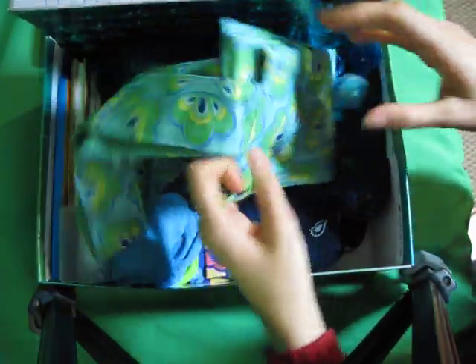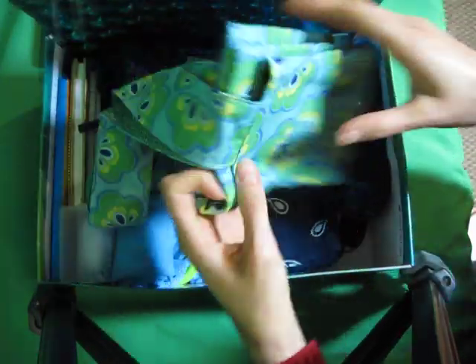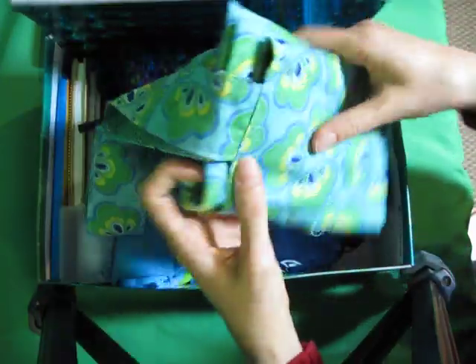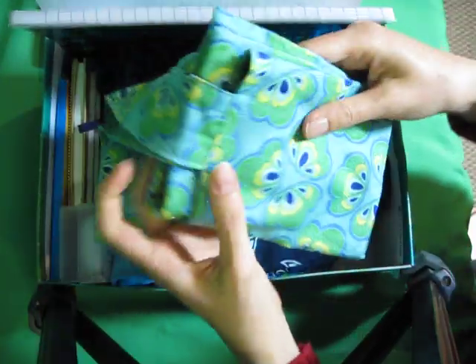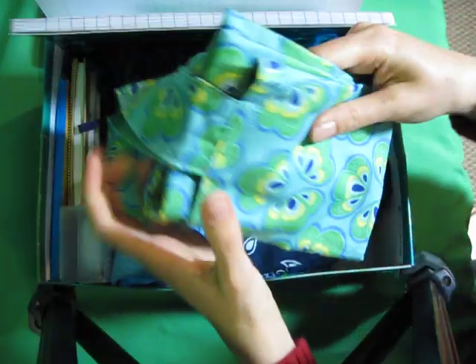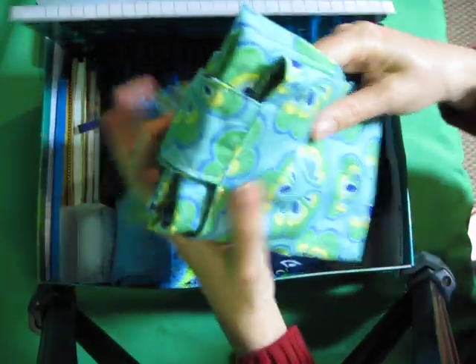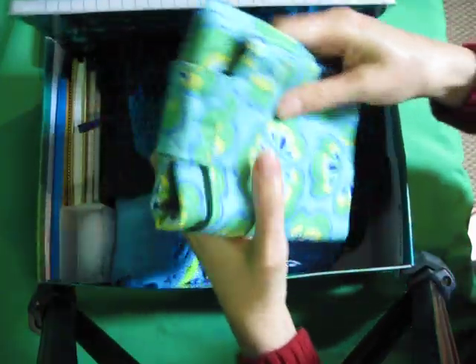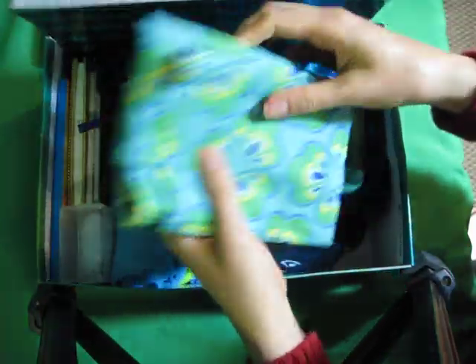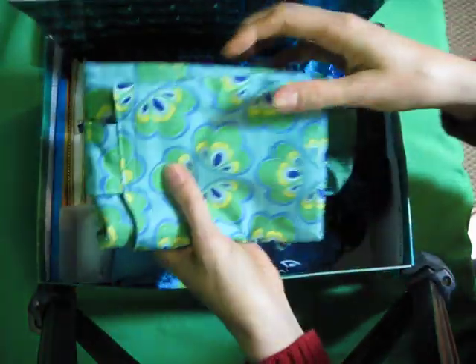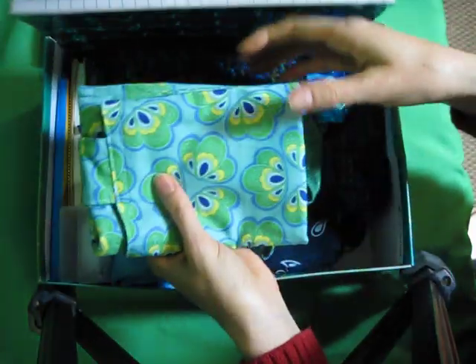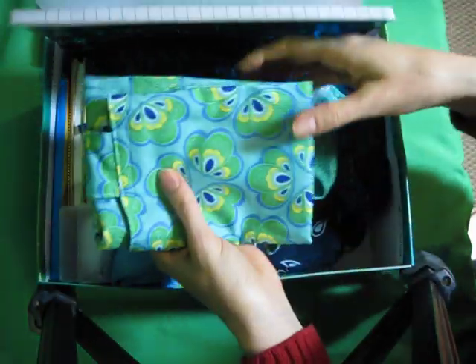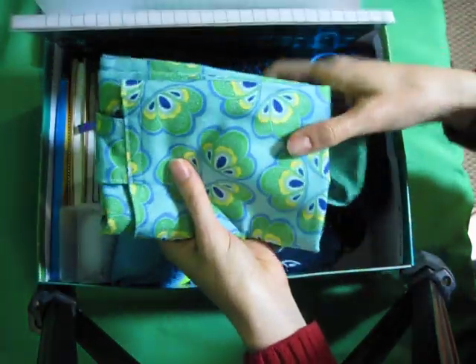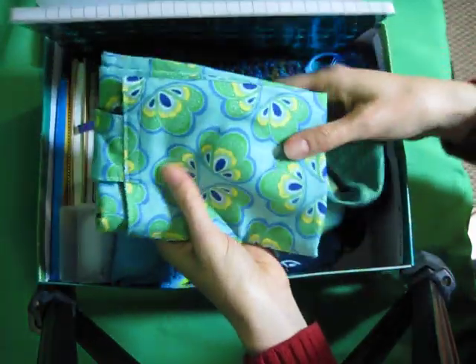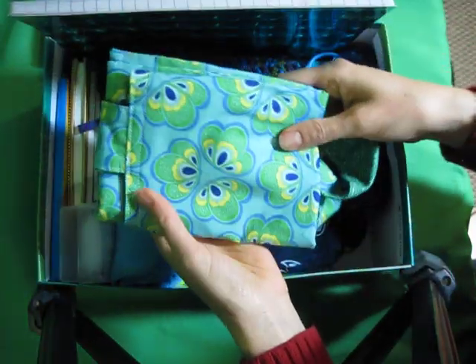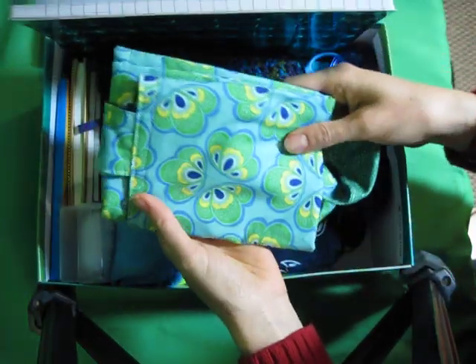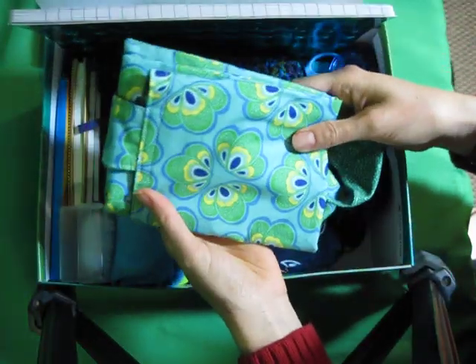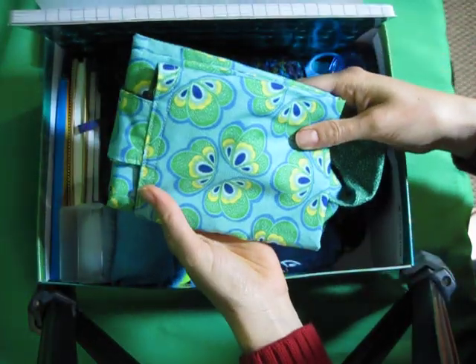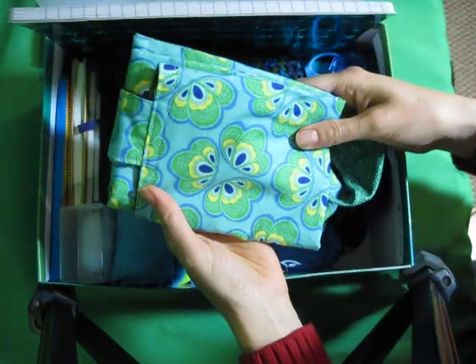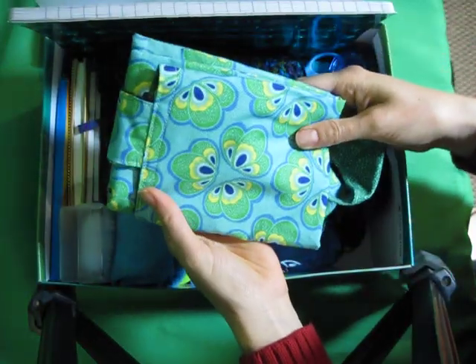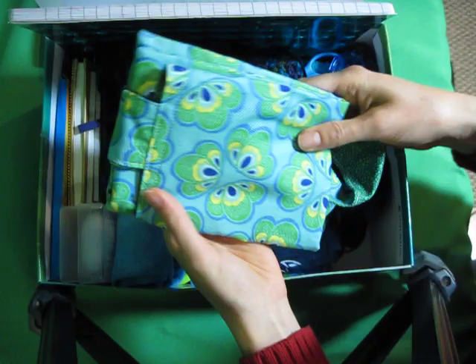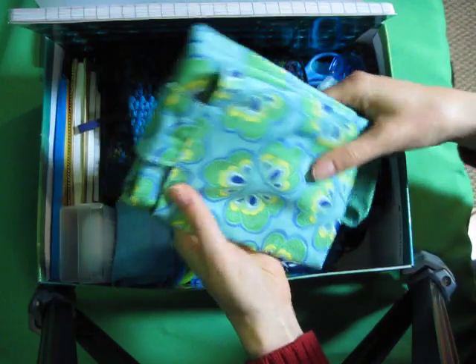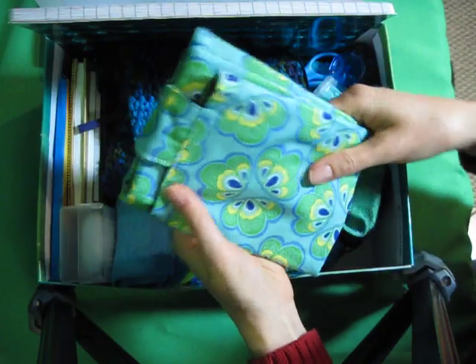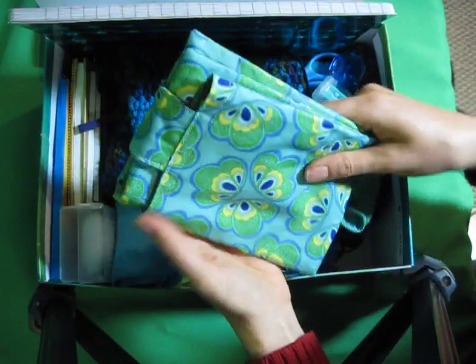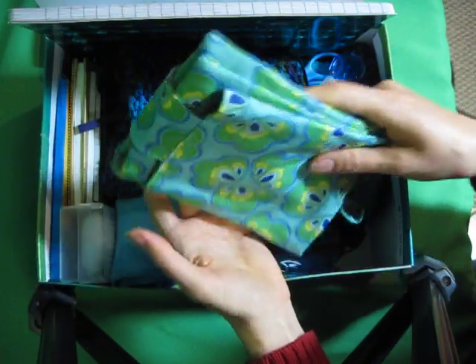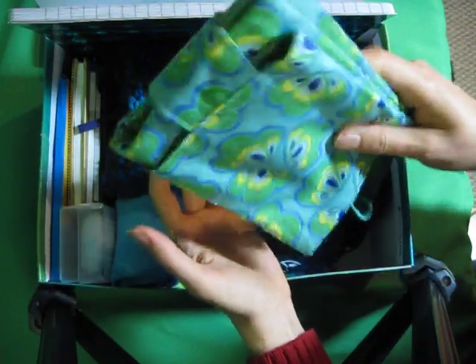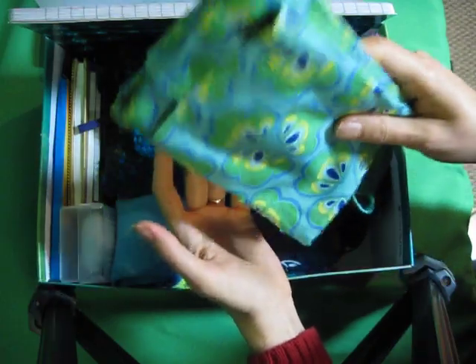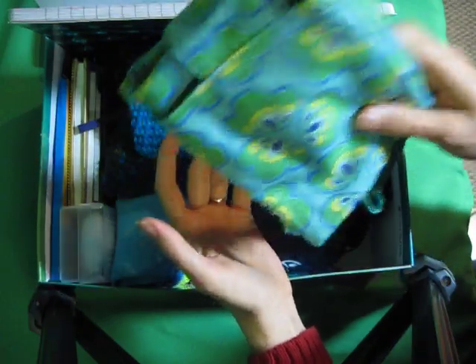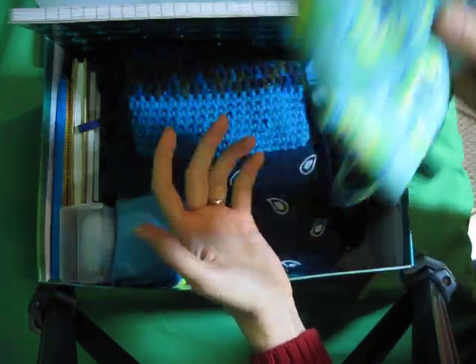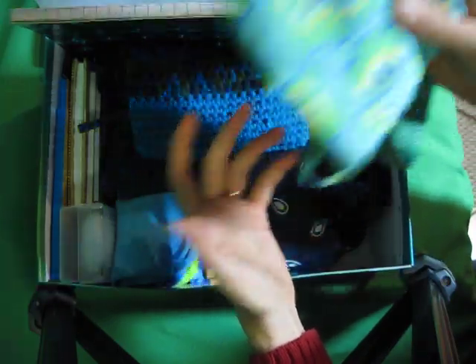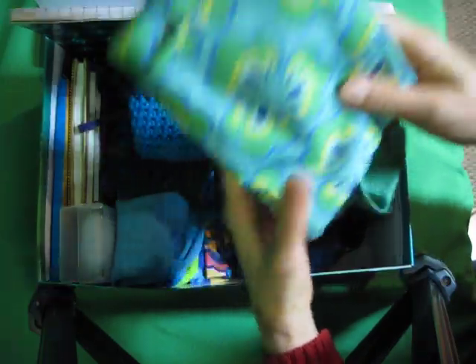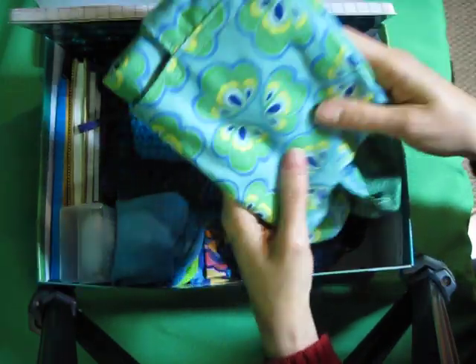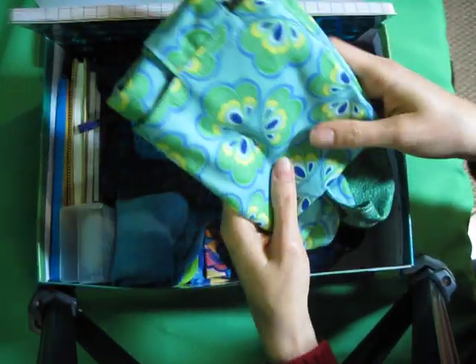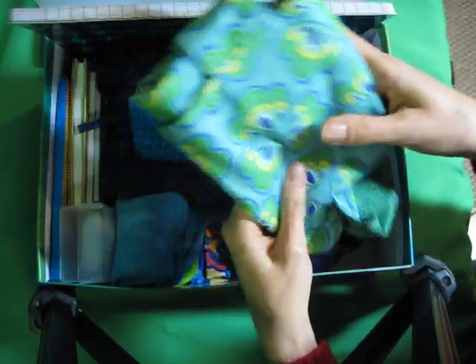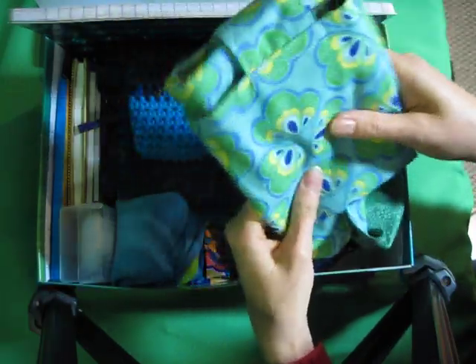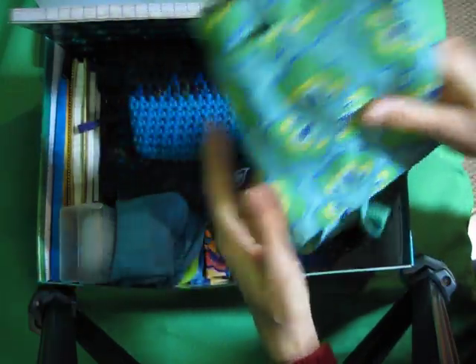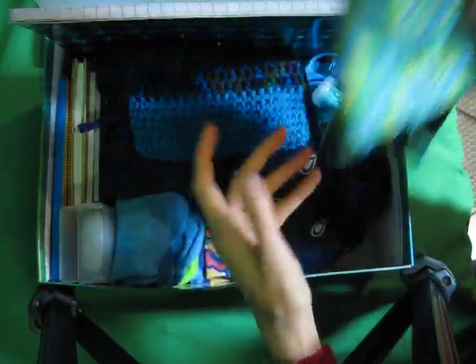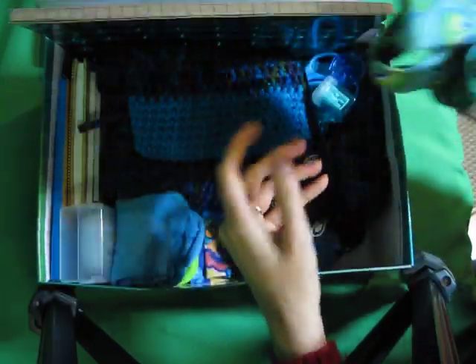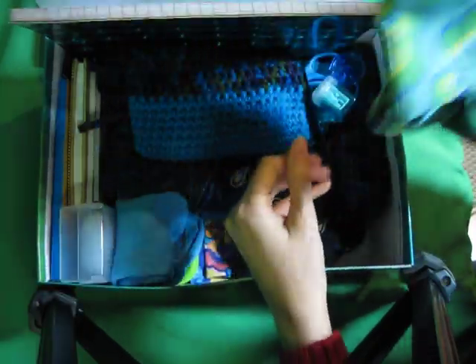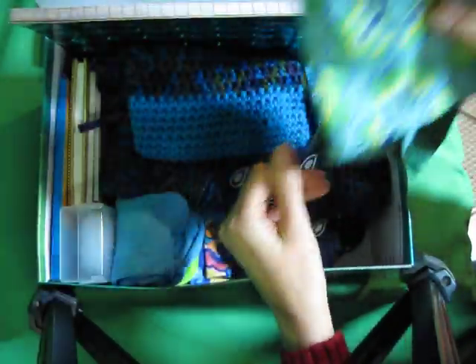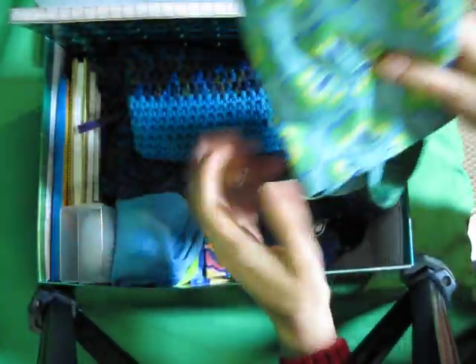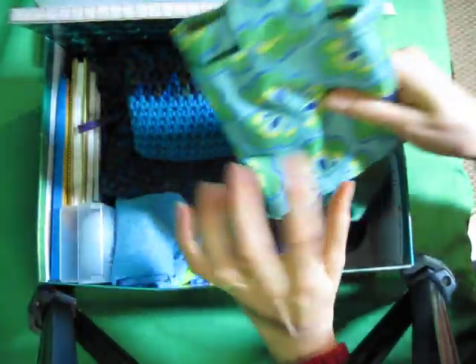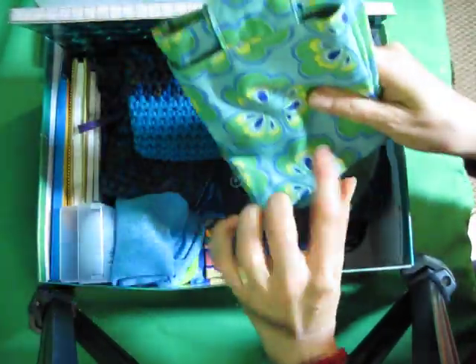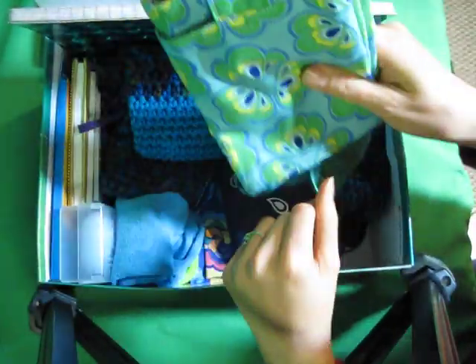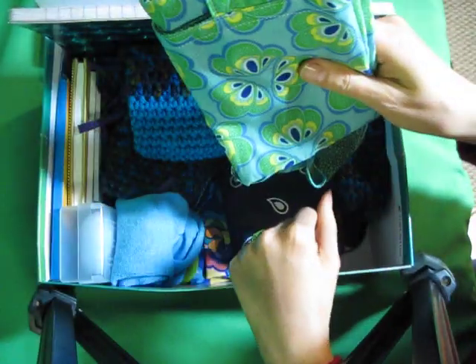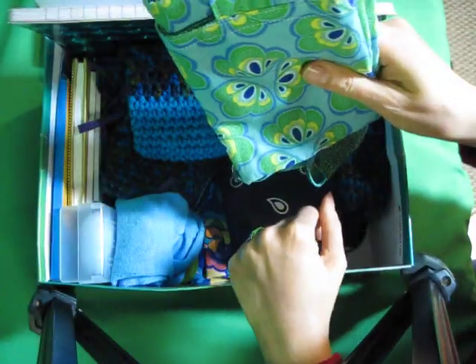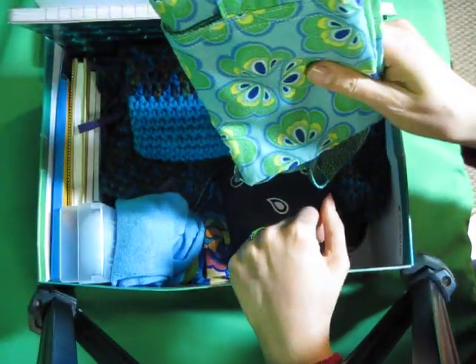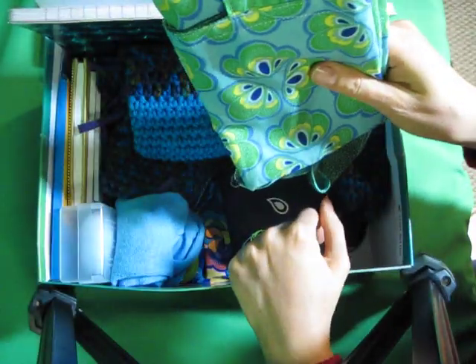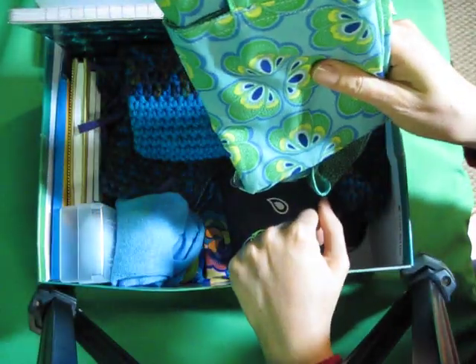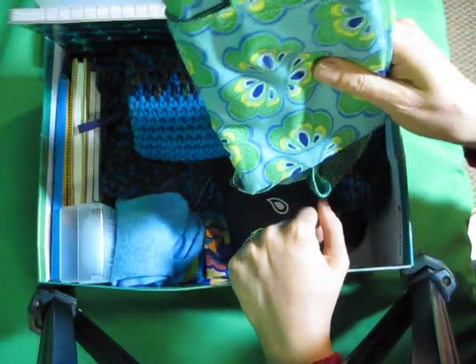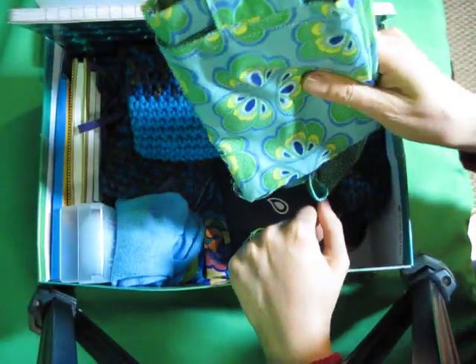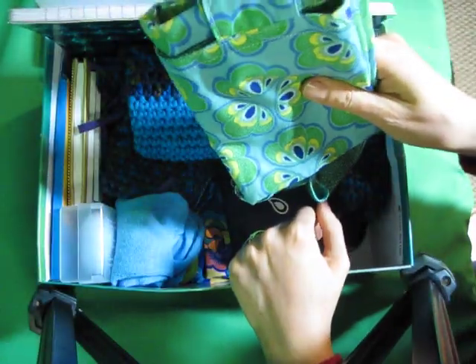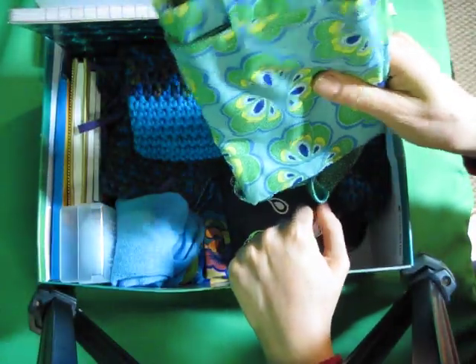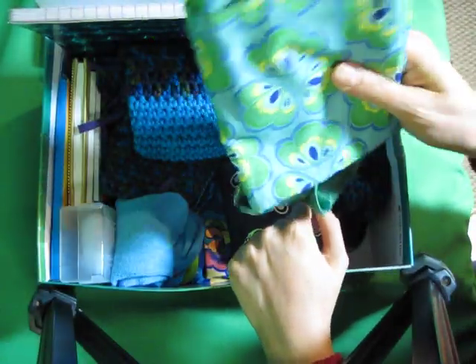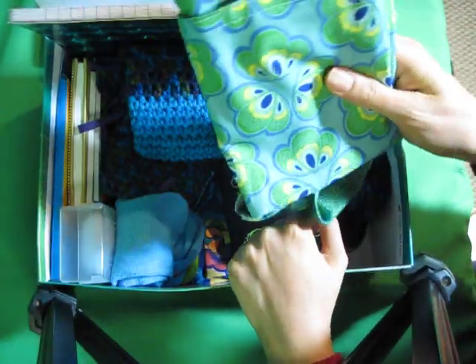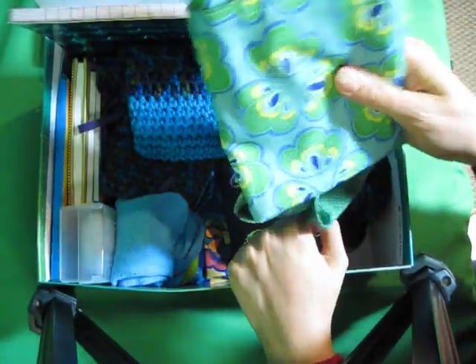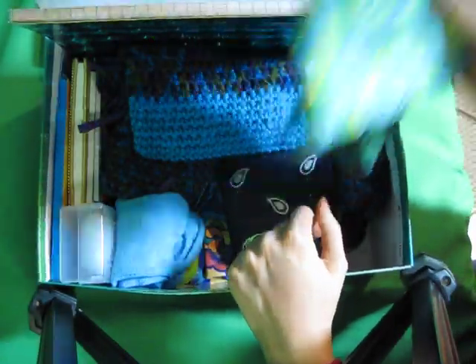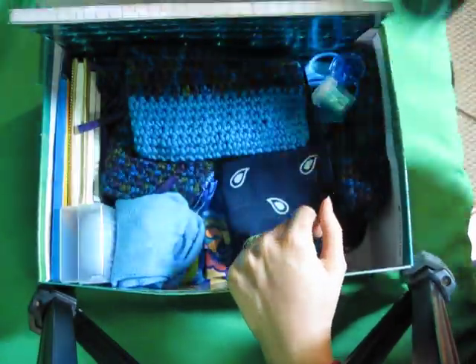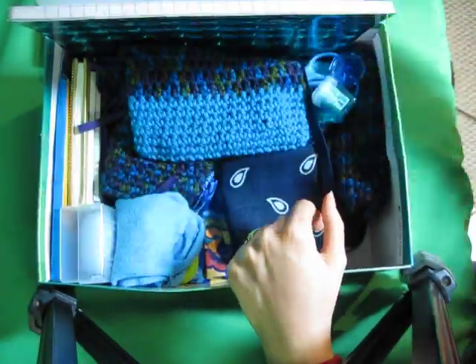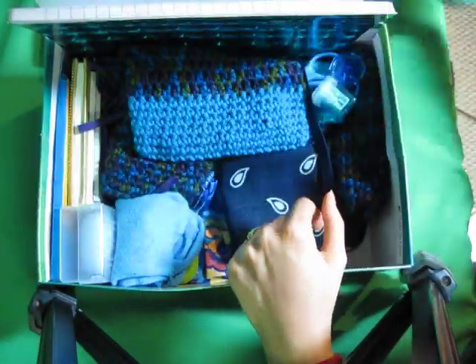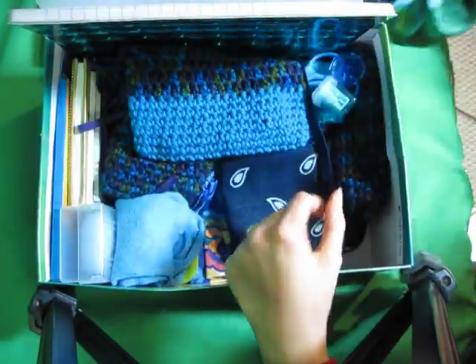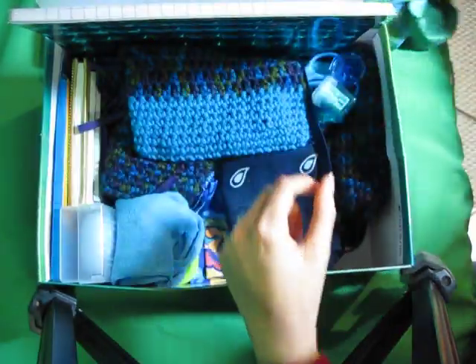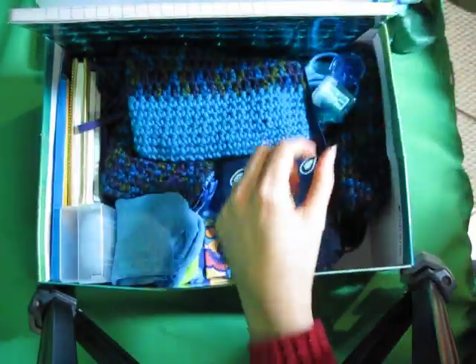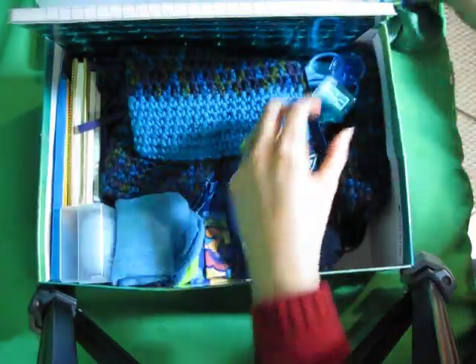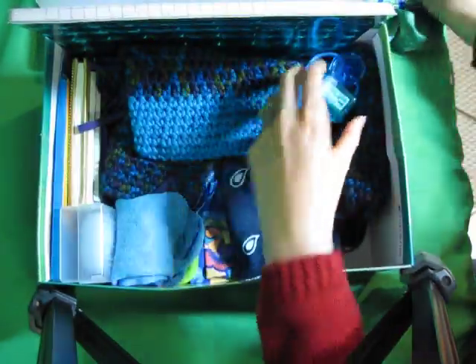This is what started it all — this fabric reminded me of peacock. This is a tote bag. I'll try to put a link below to the instructions on how to sew that.